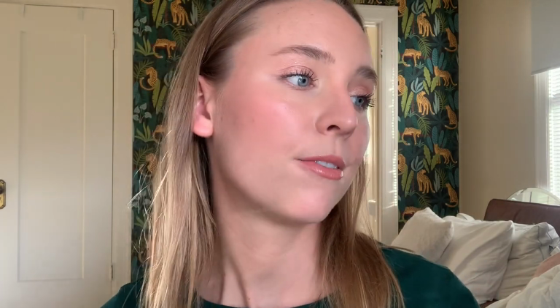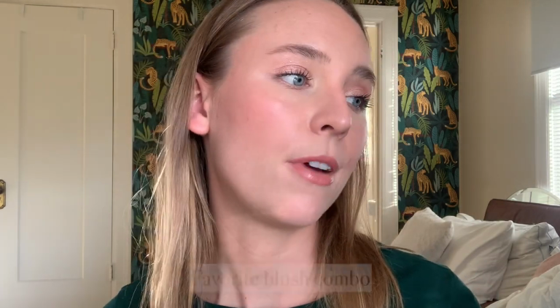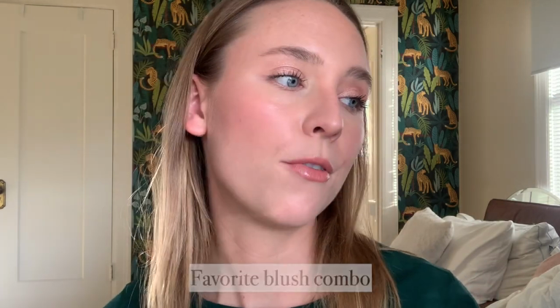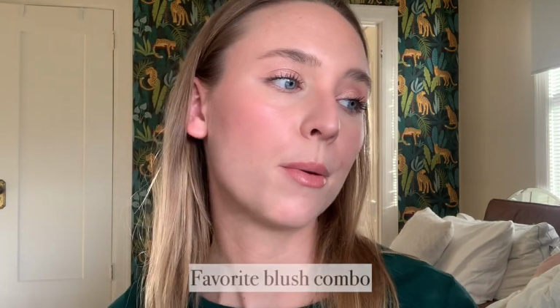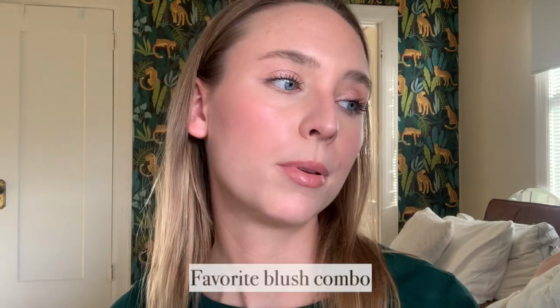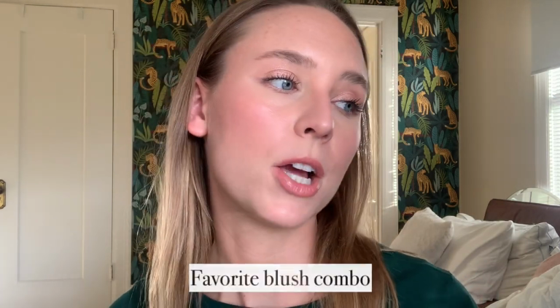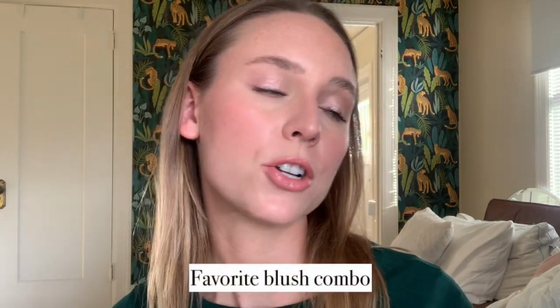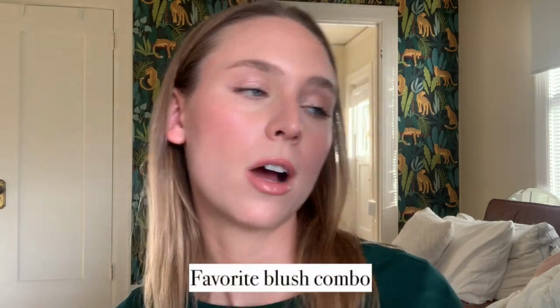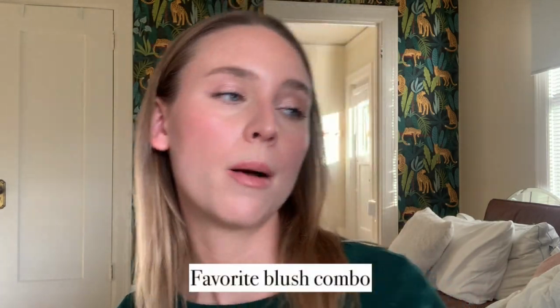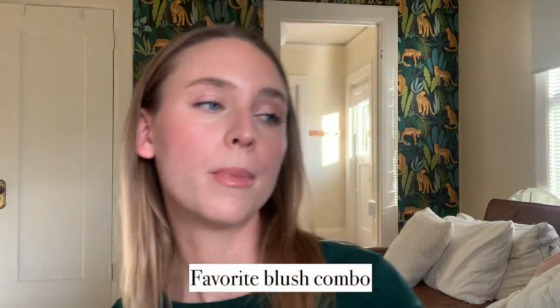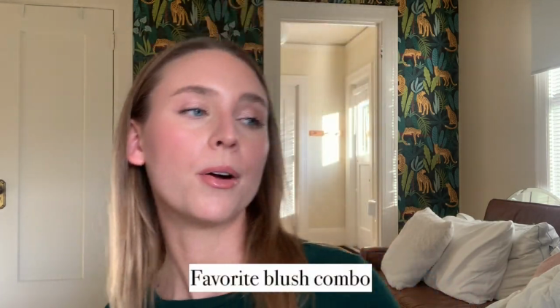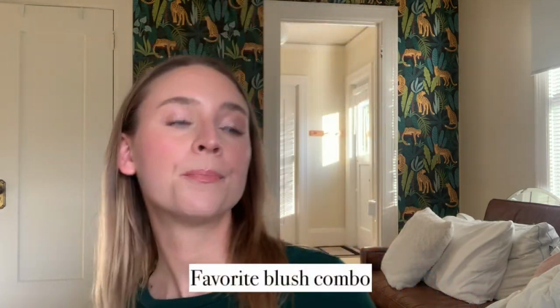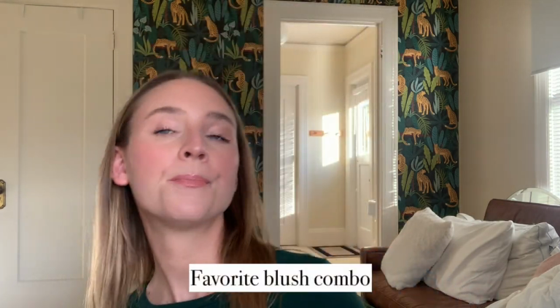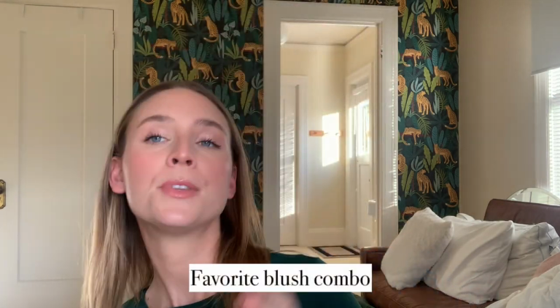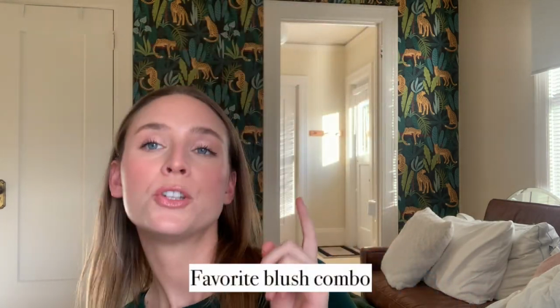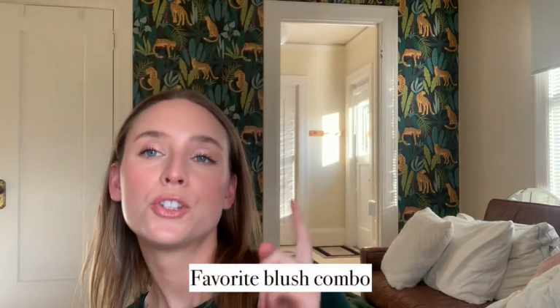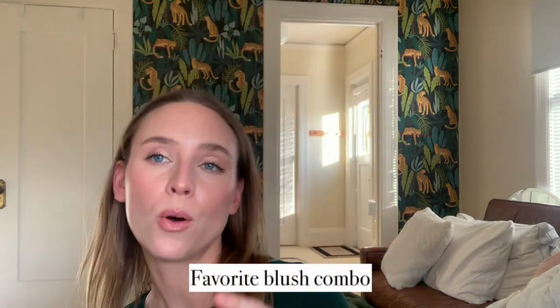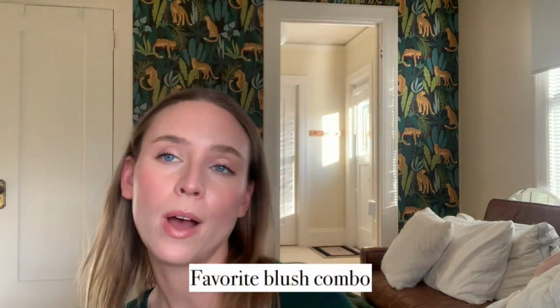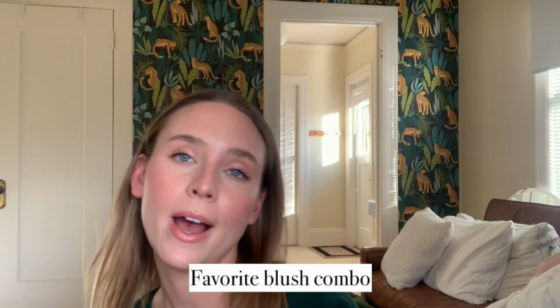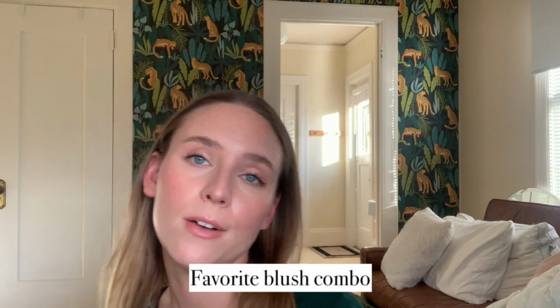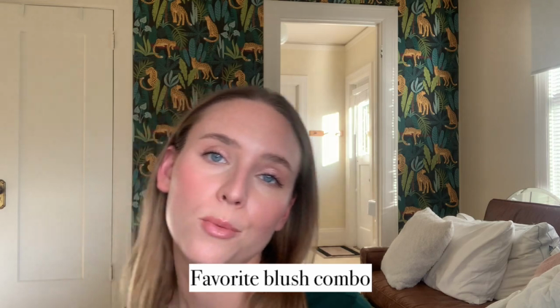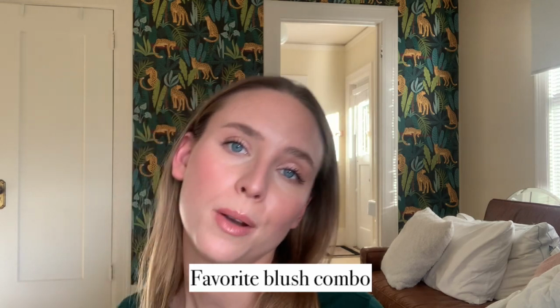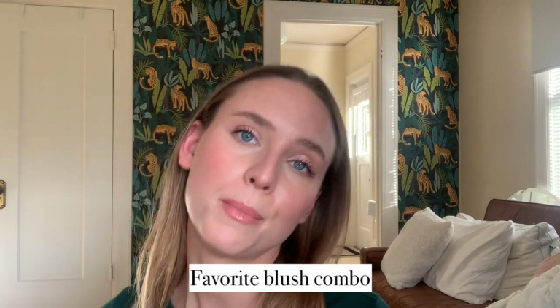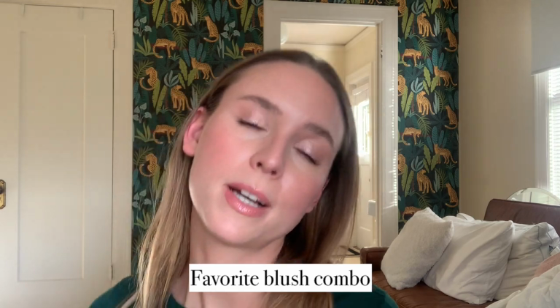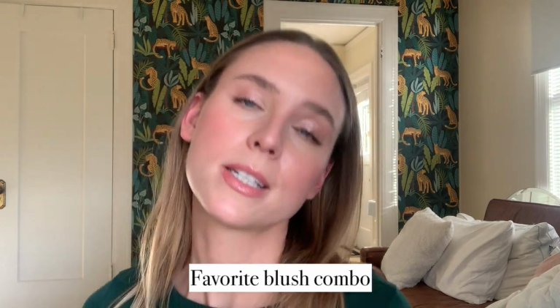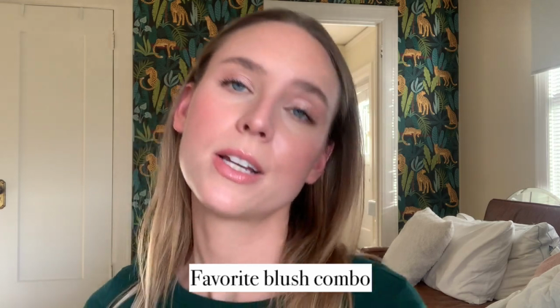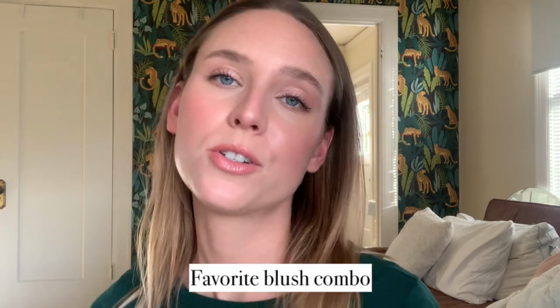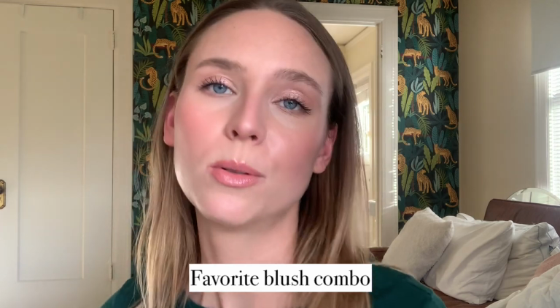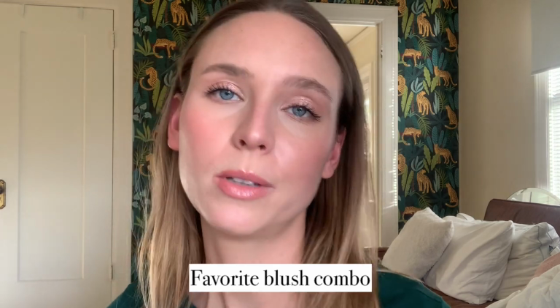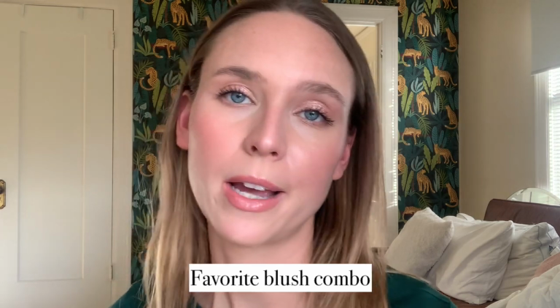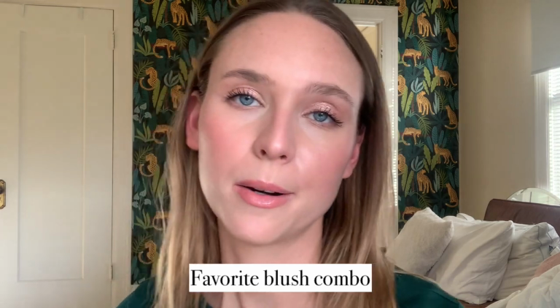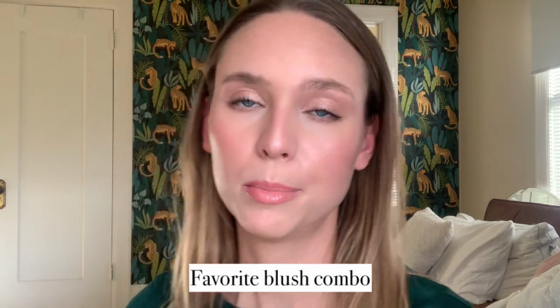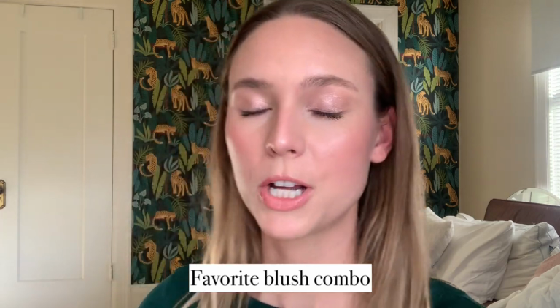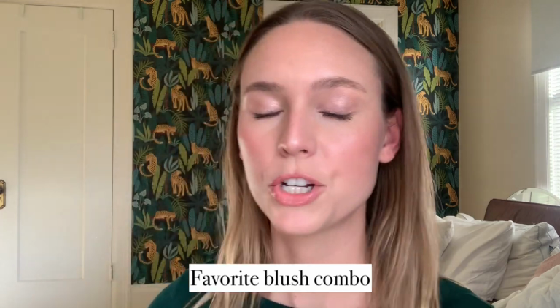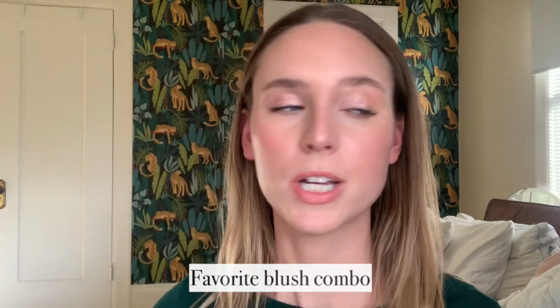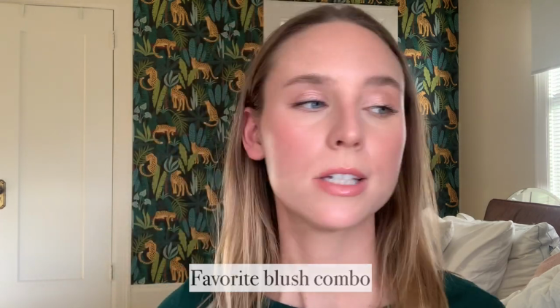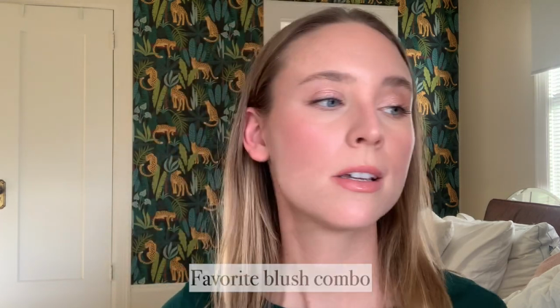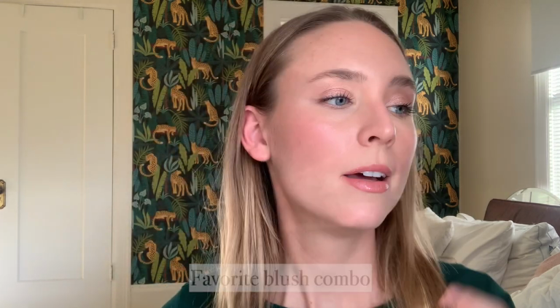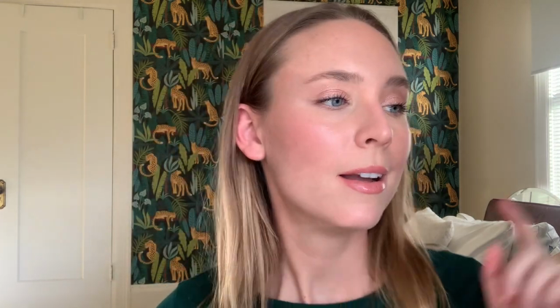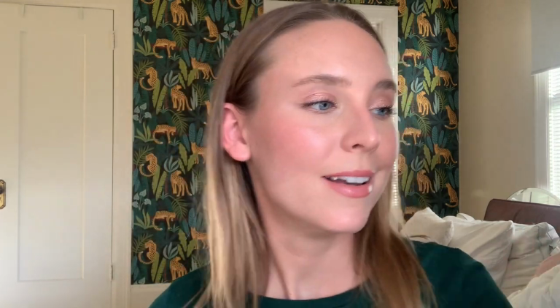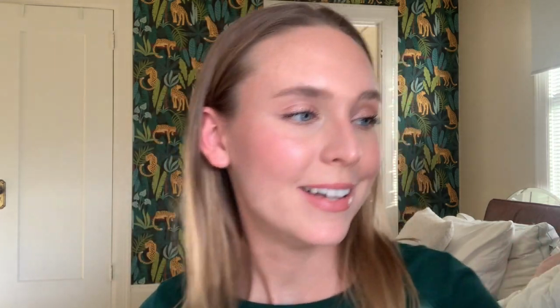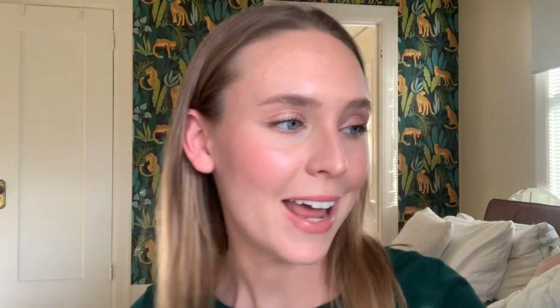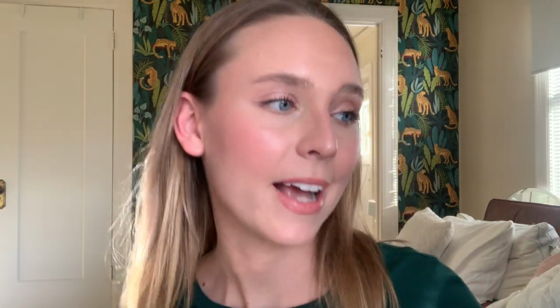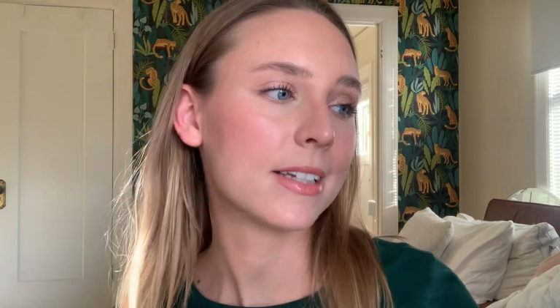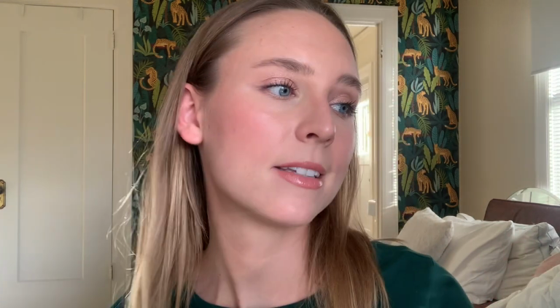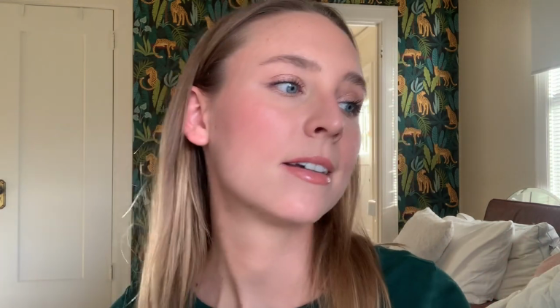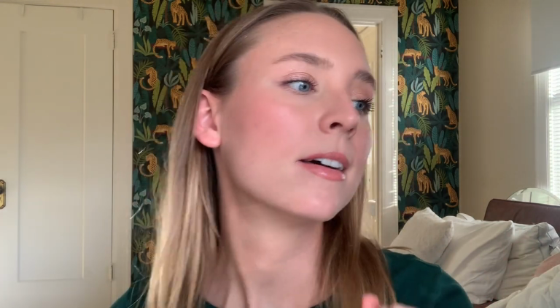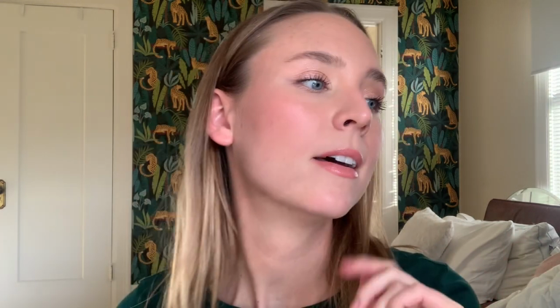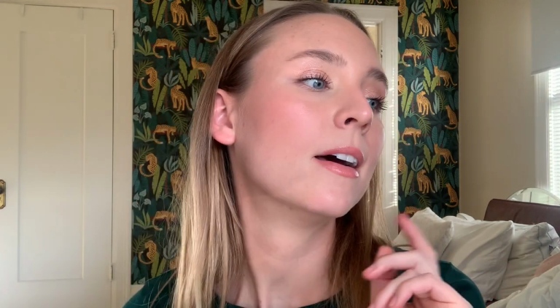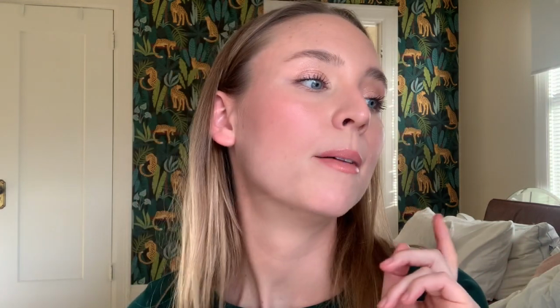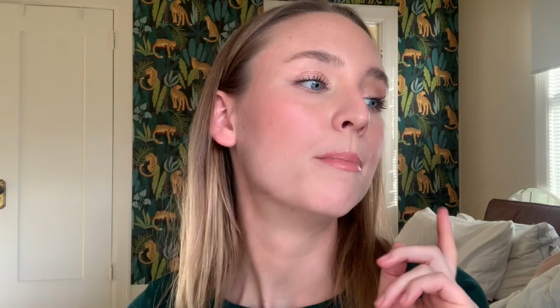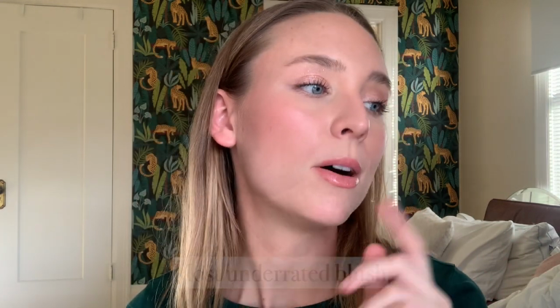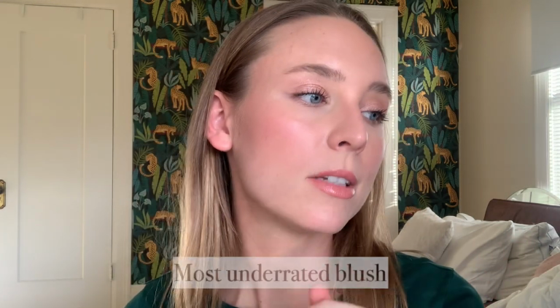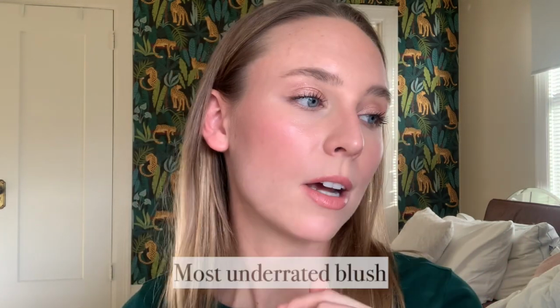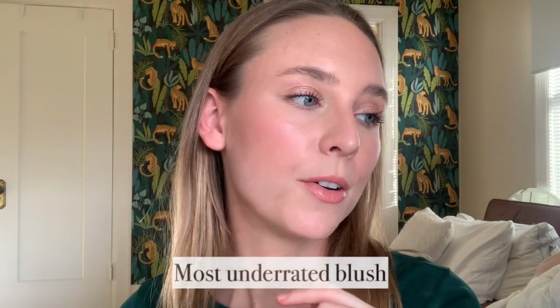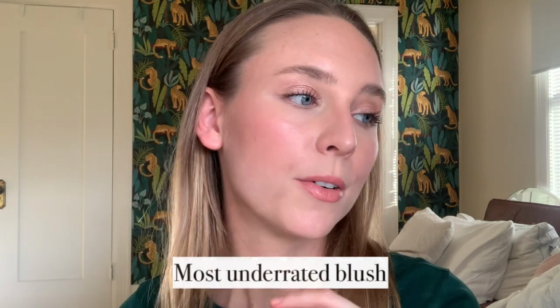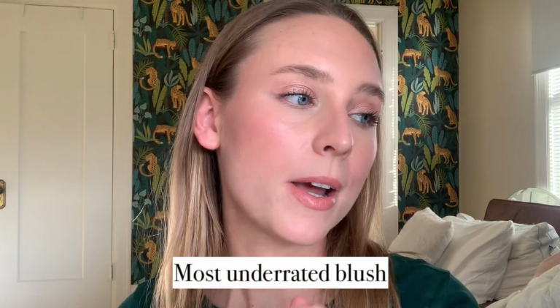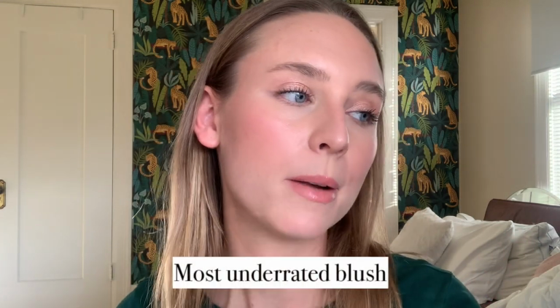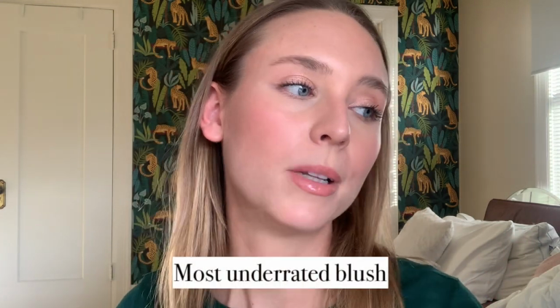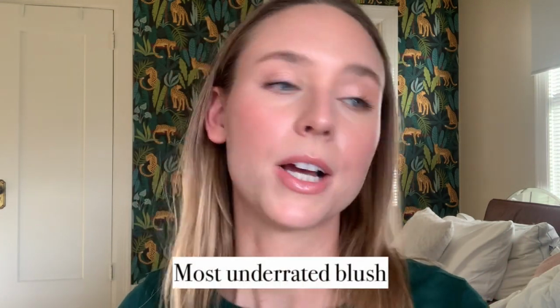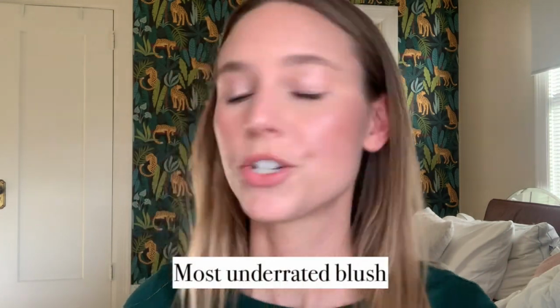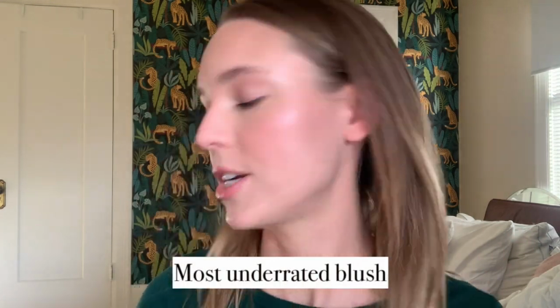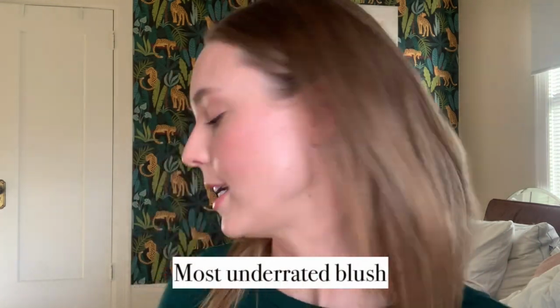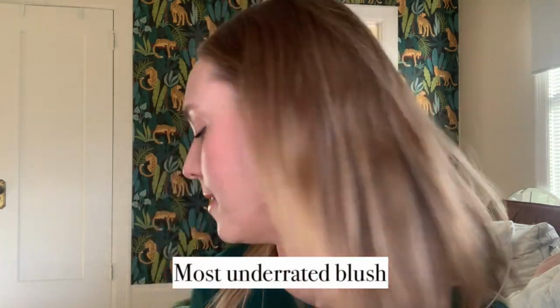Favorite blush combo — don't have one because I don't layer blushes. Most underrated blush — easy.